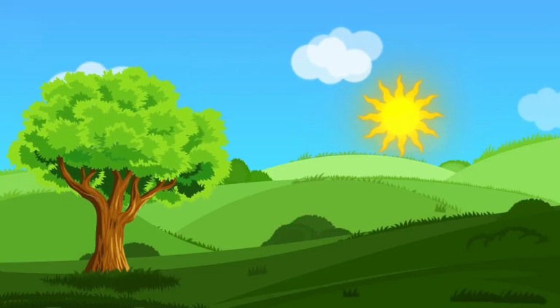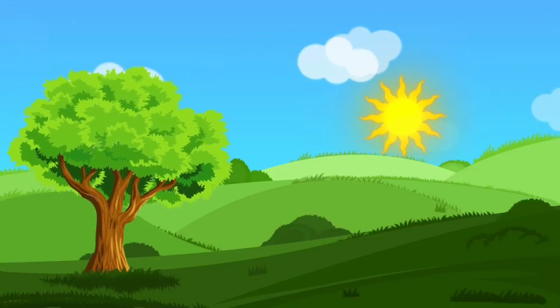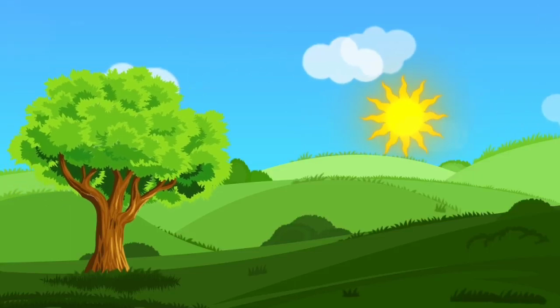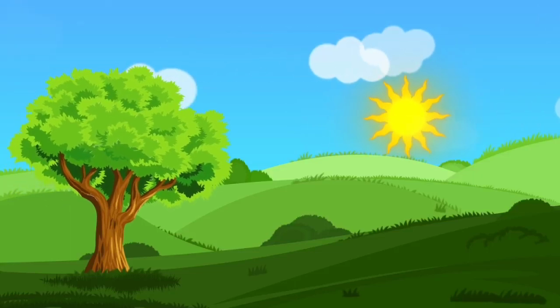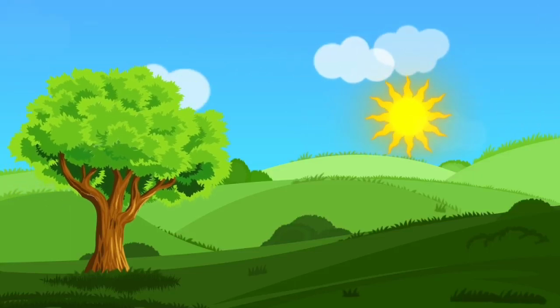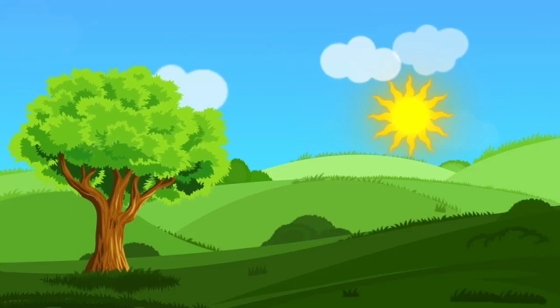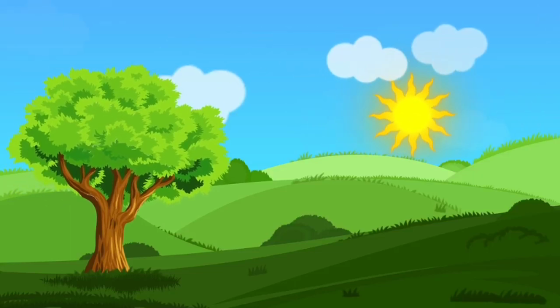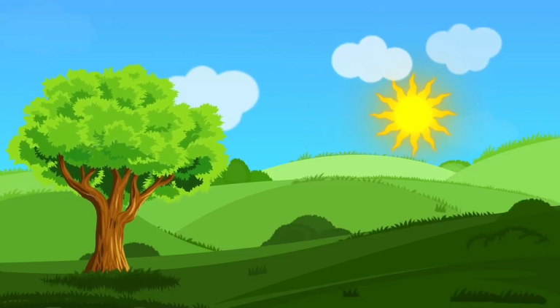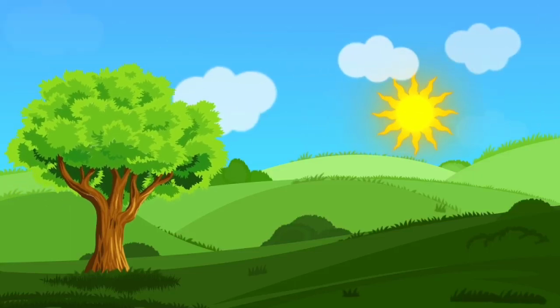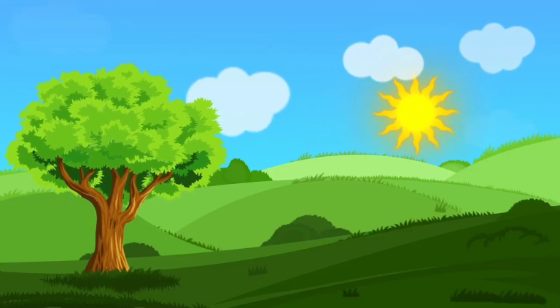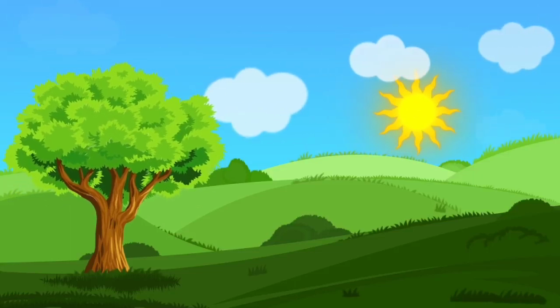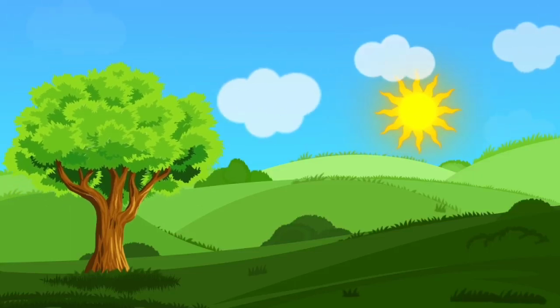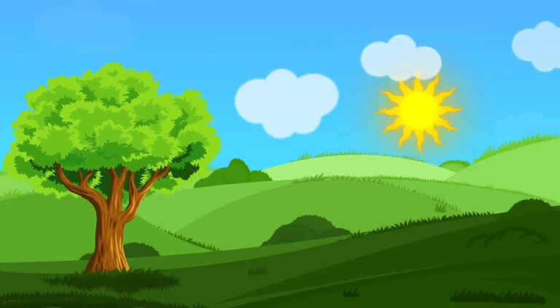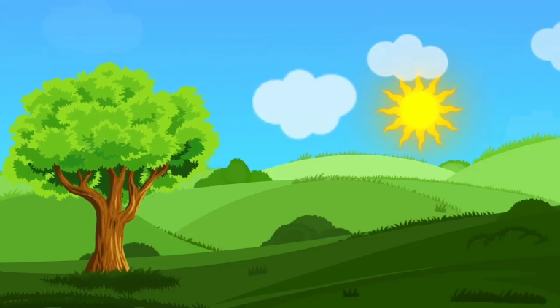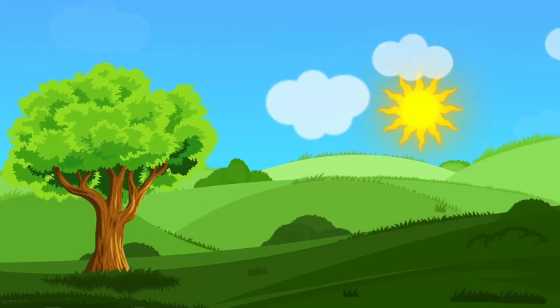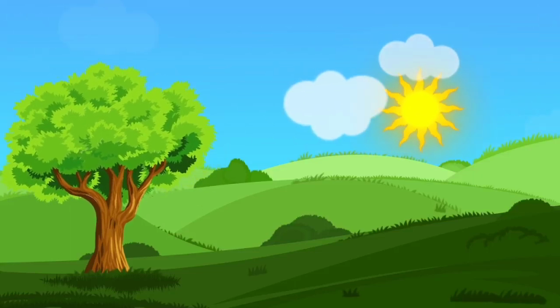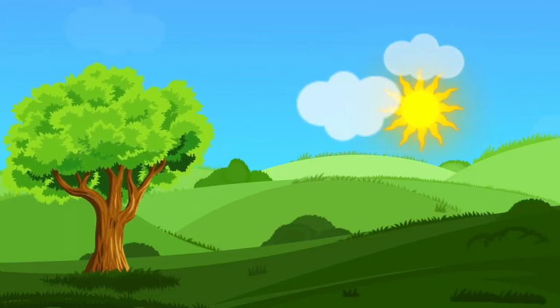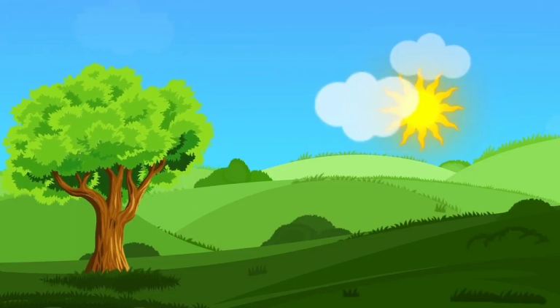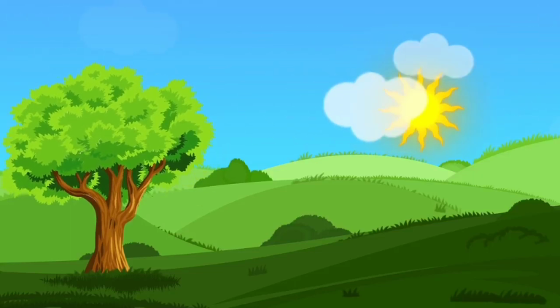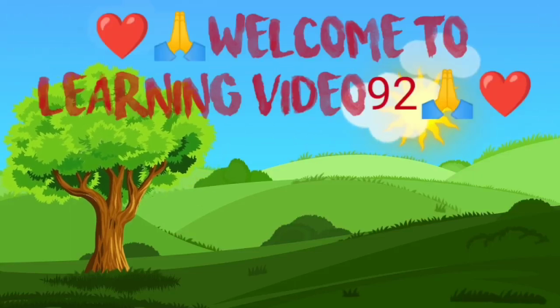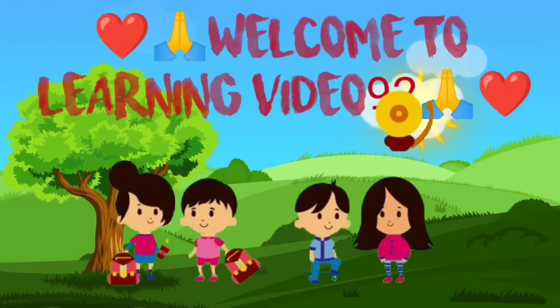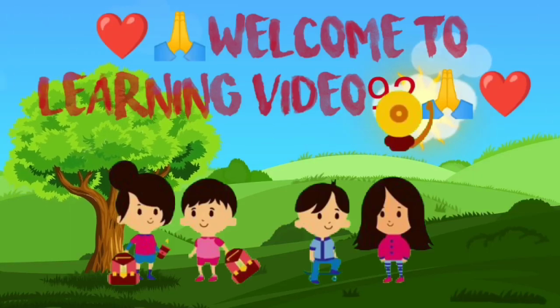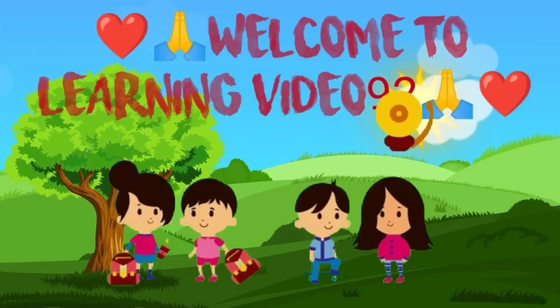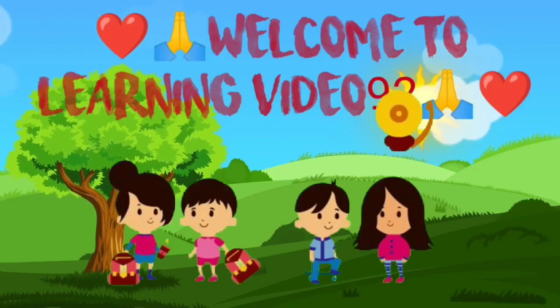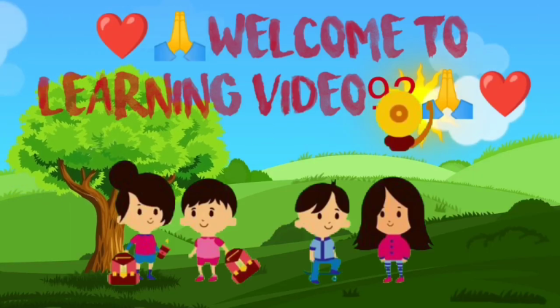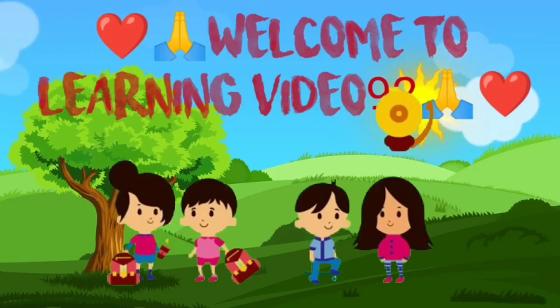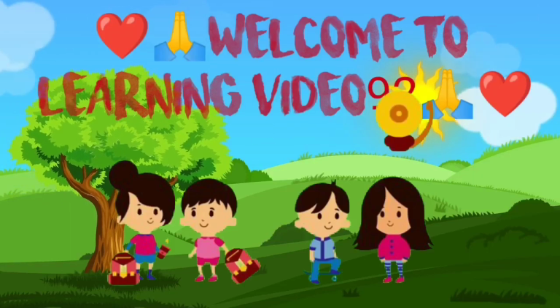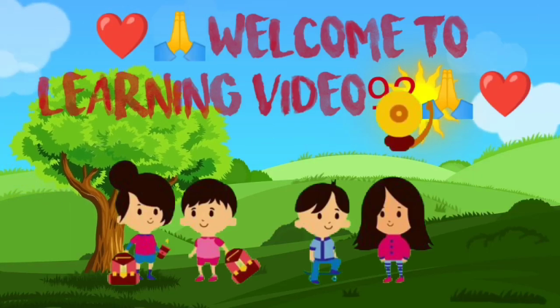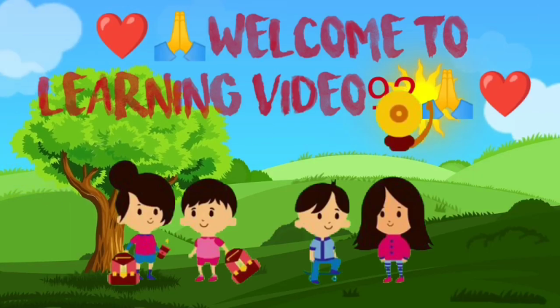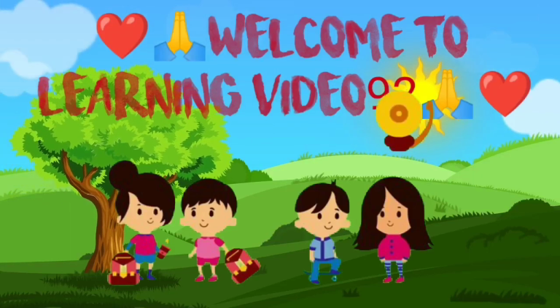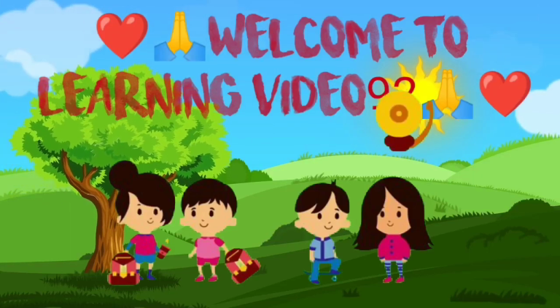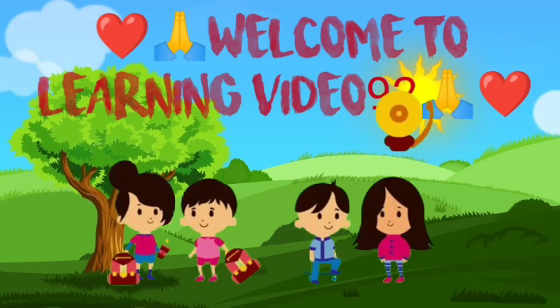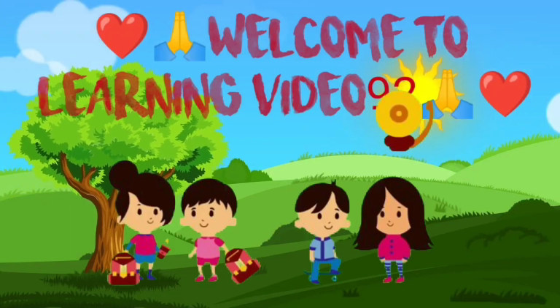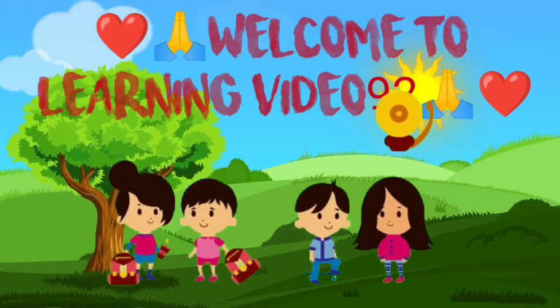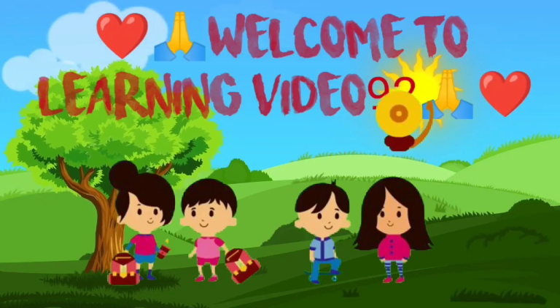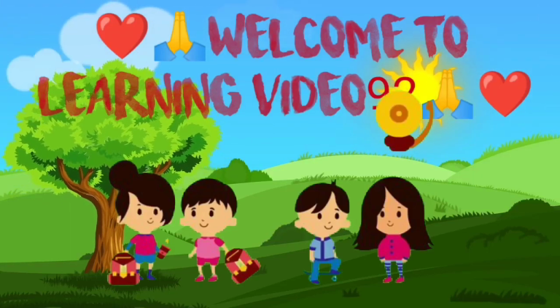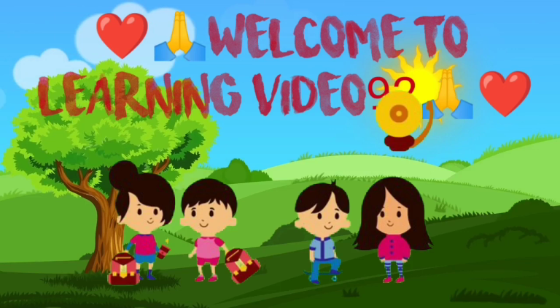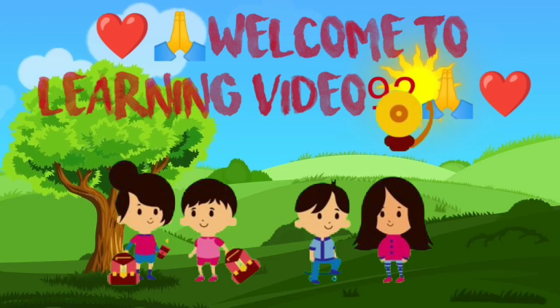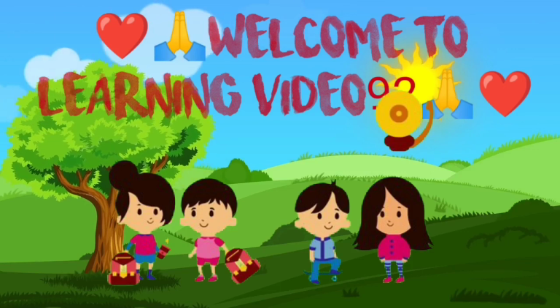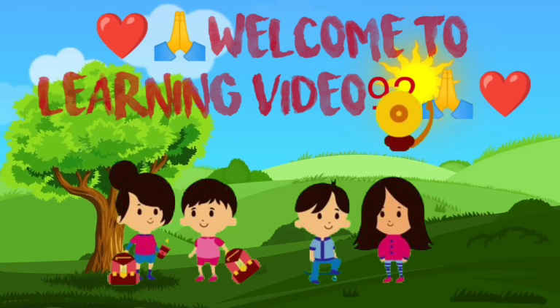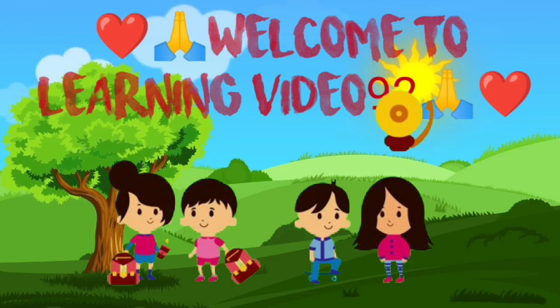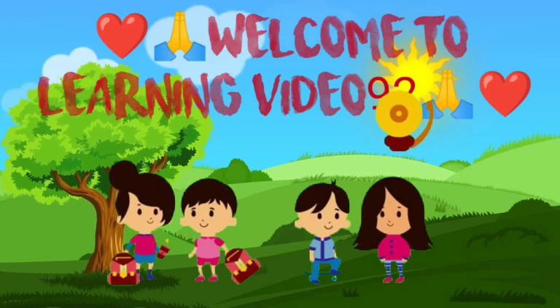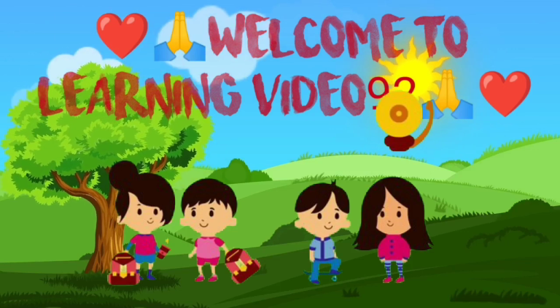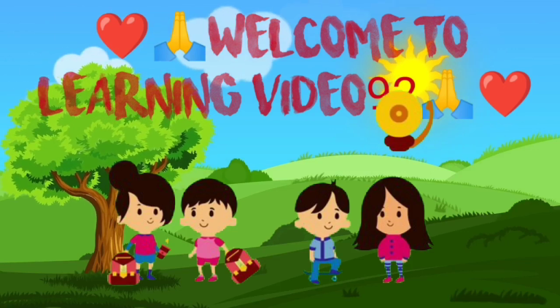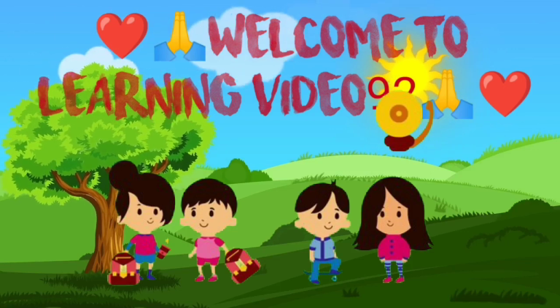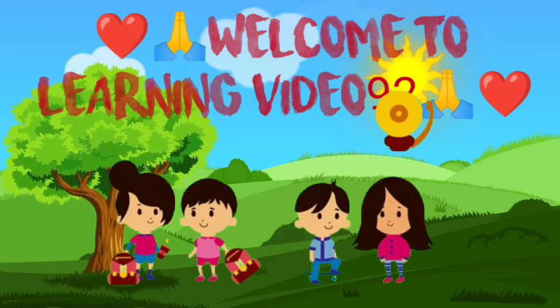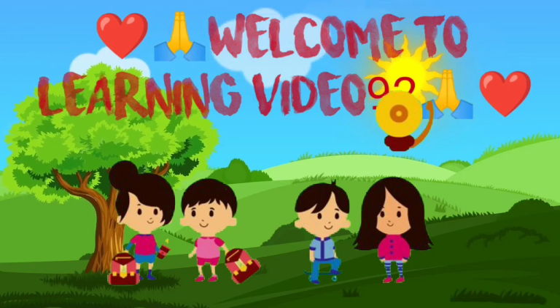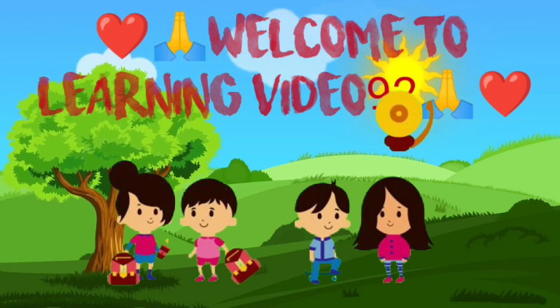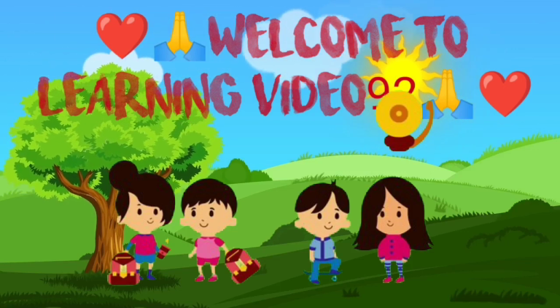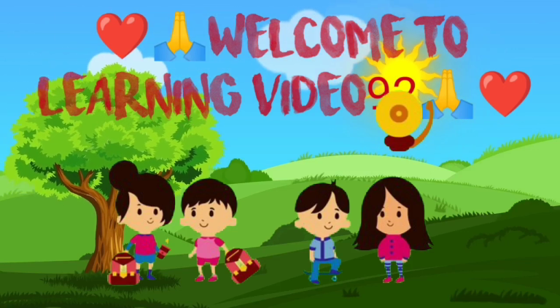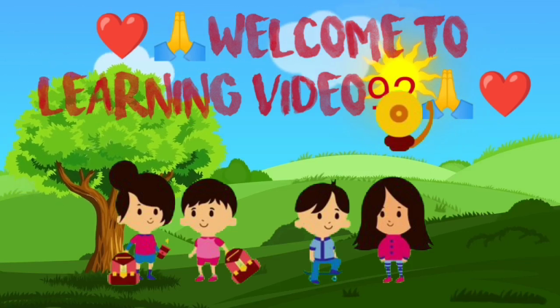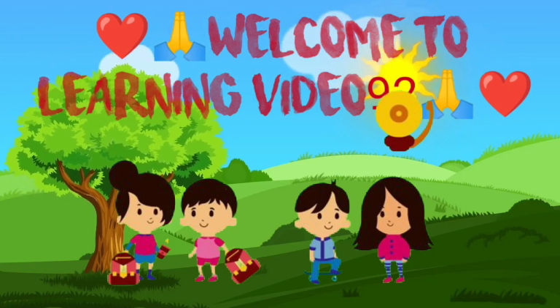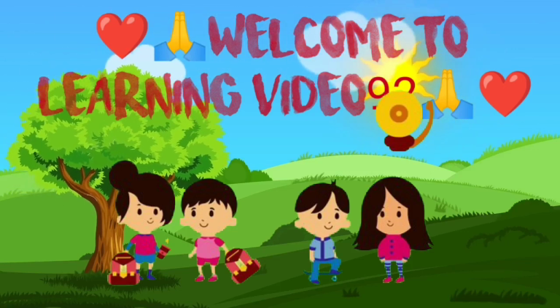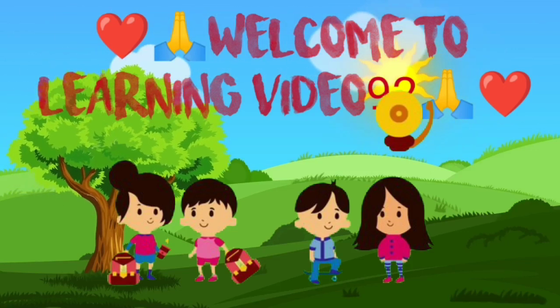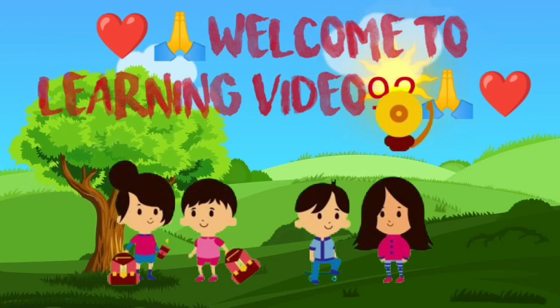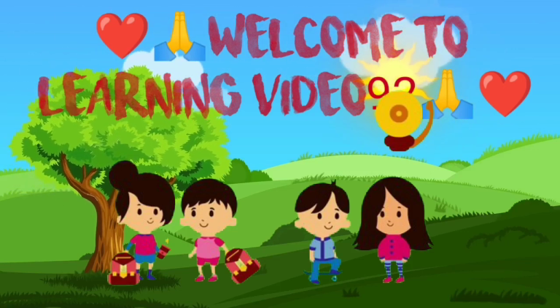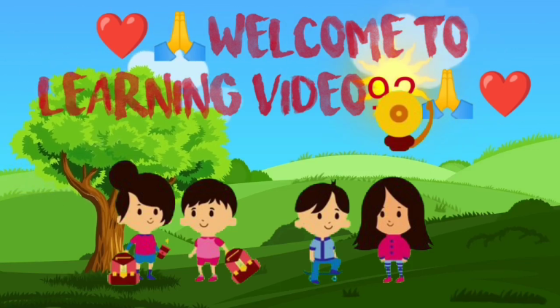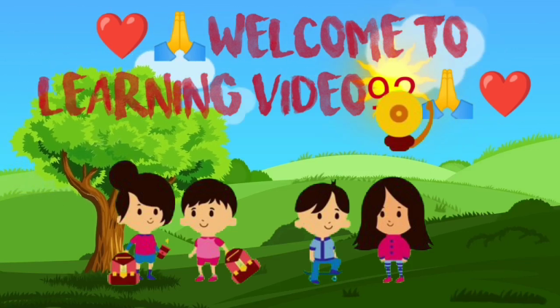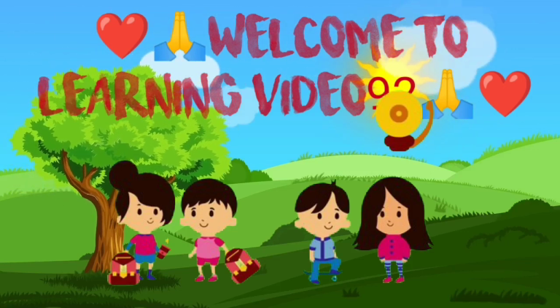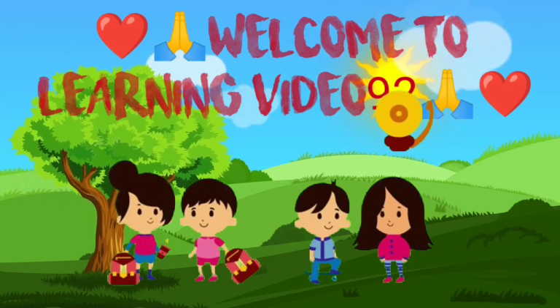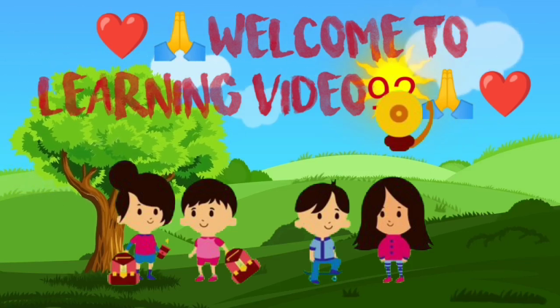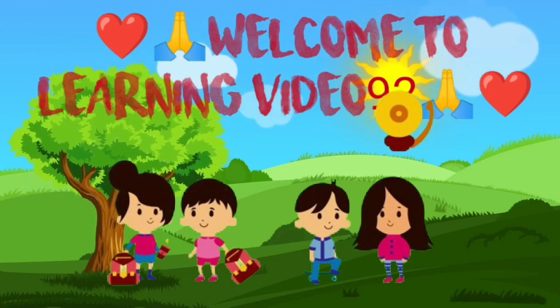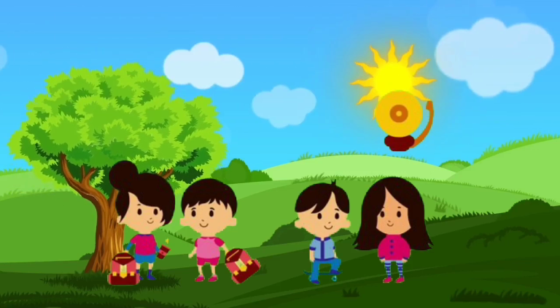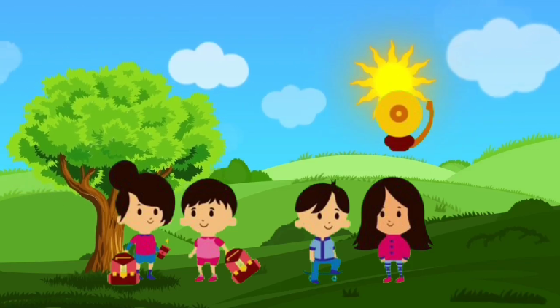Hi Kids! Today we learn number counting, good spelling, 1 to 20.